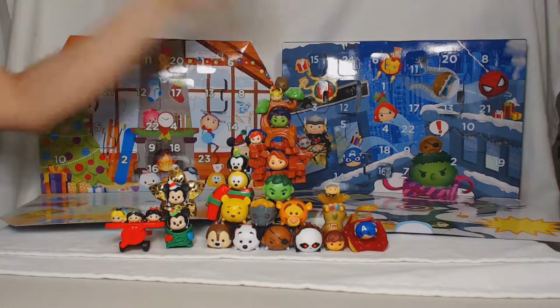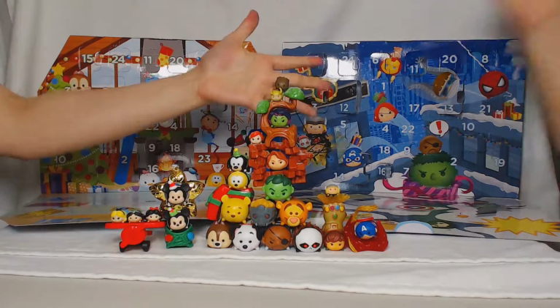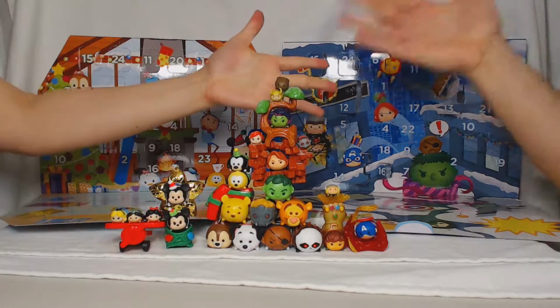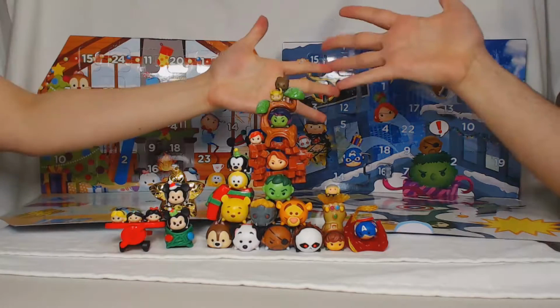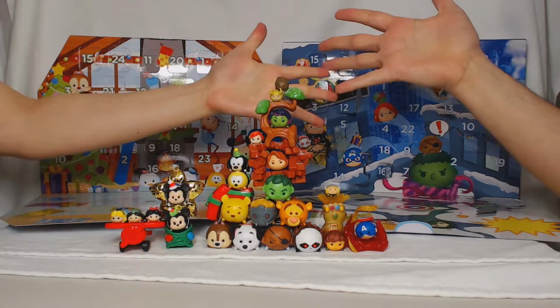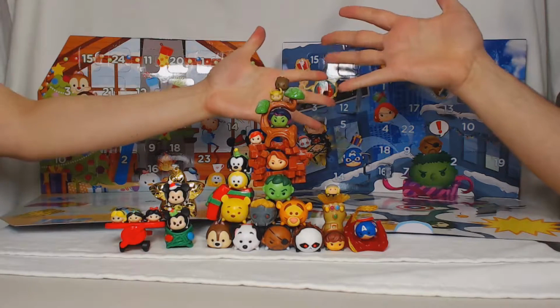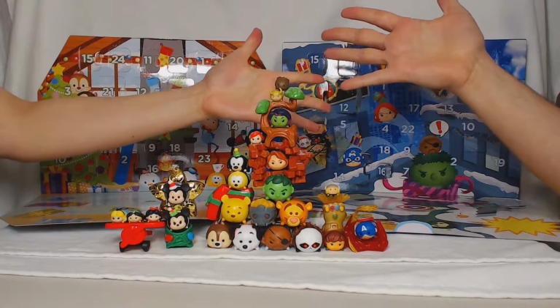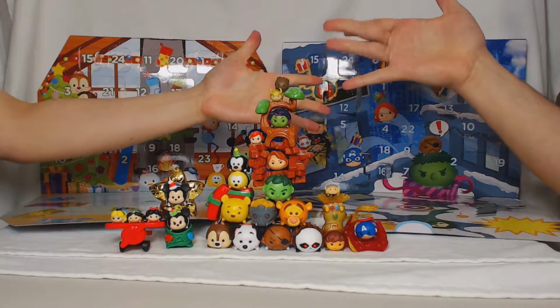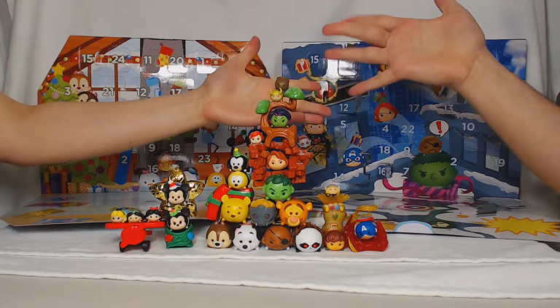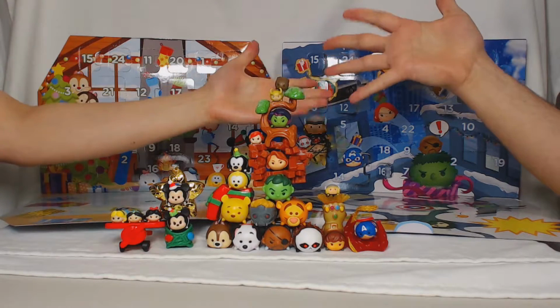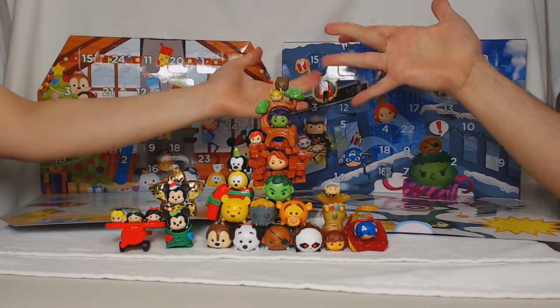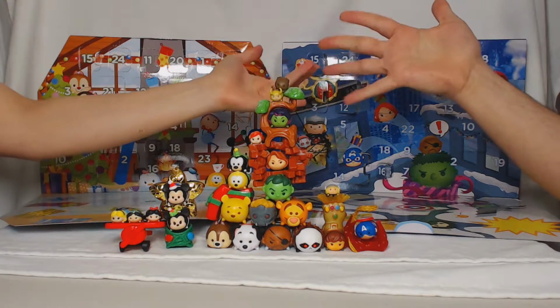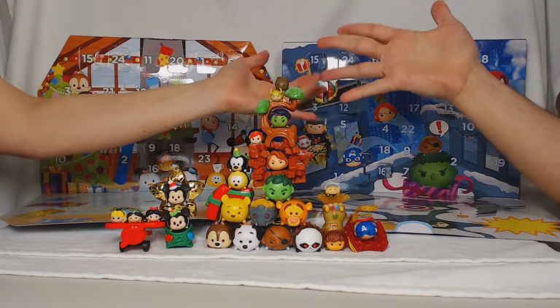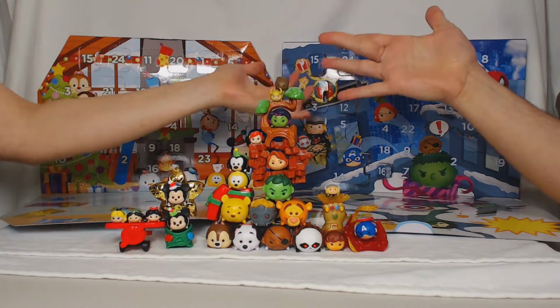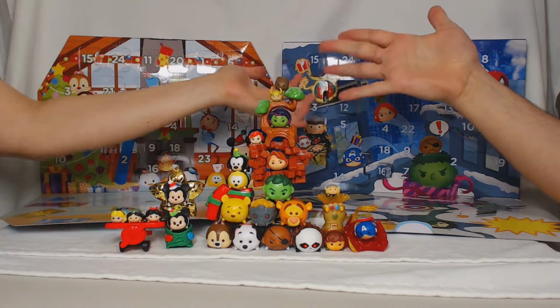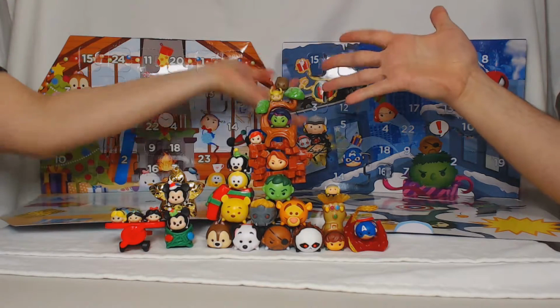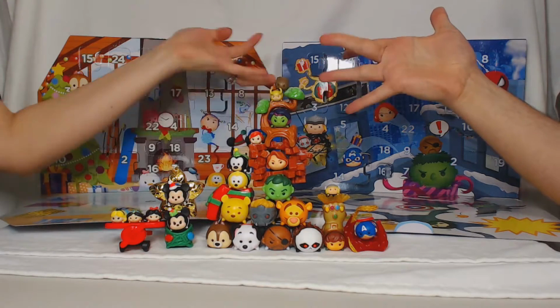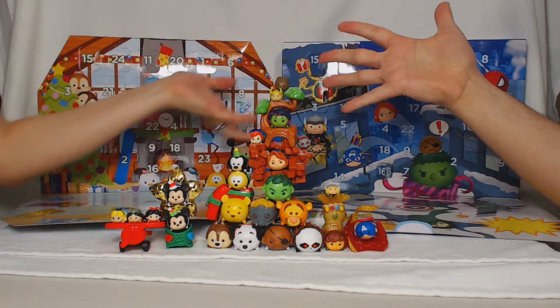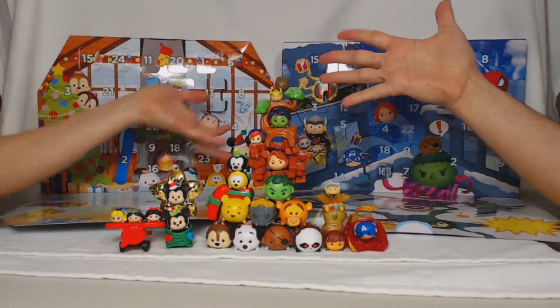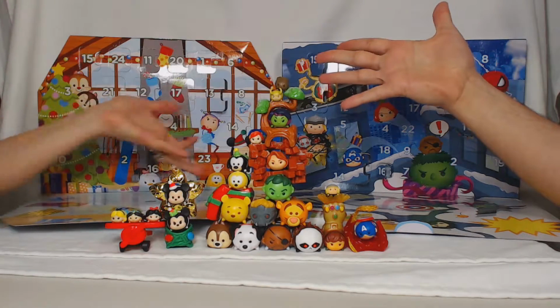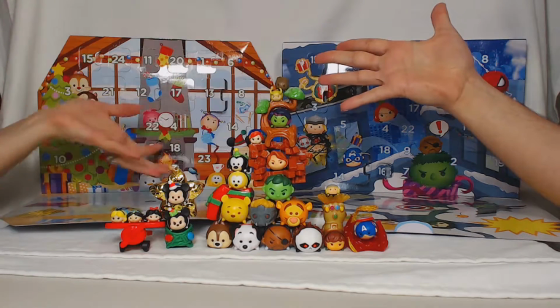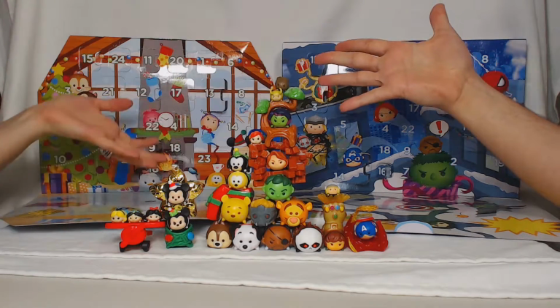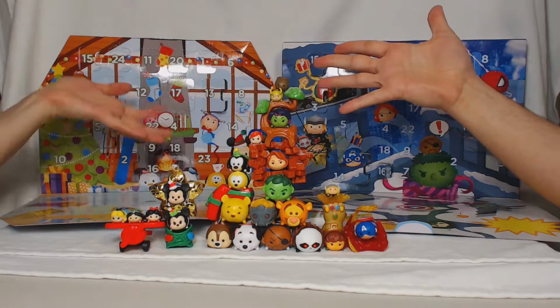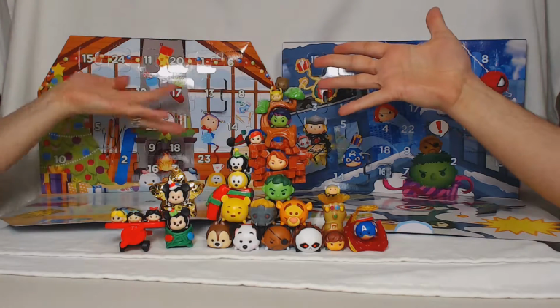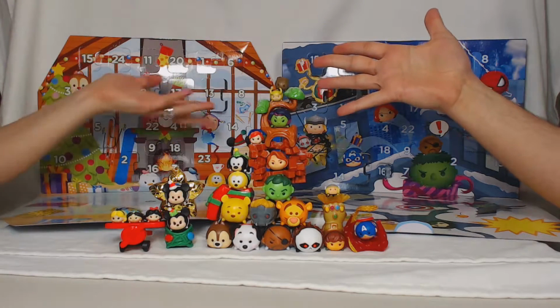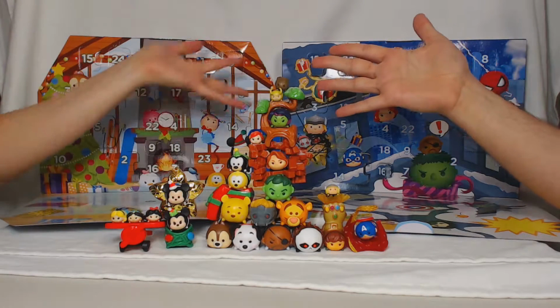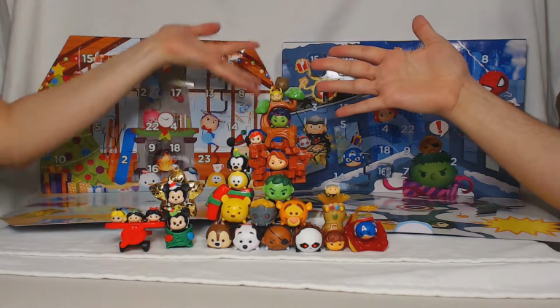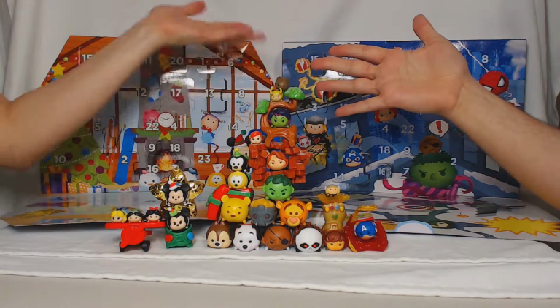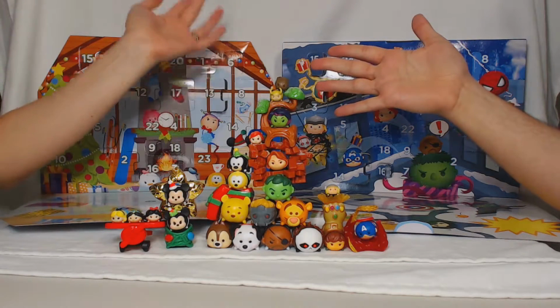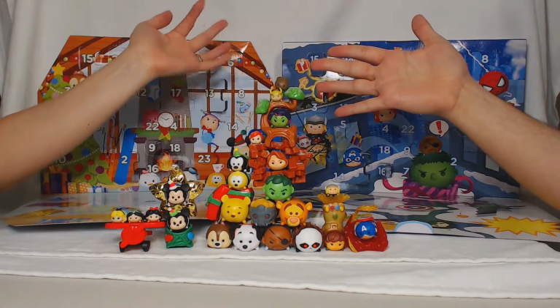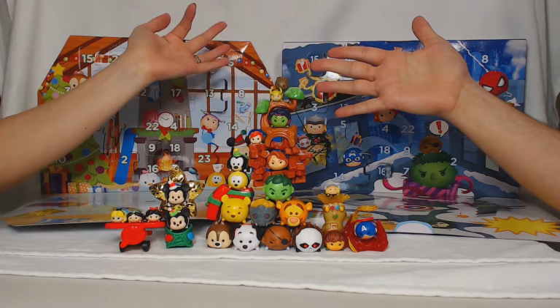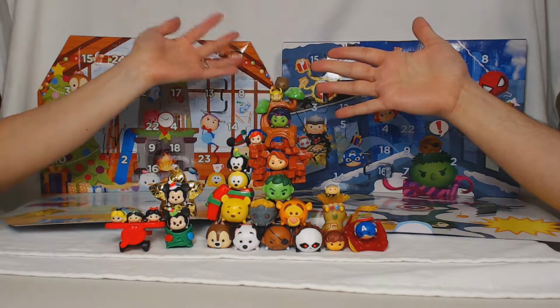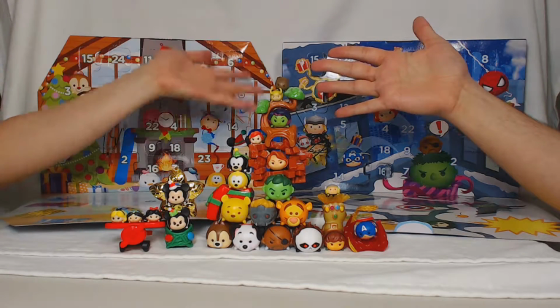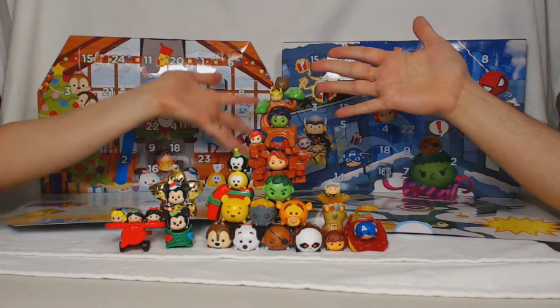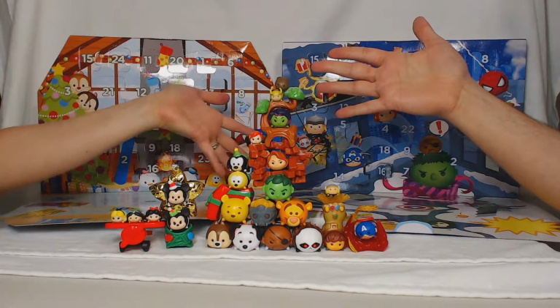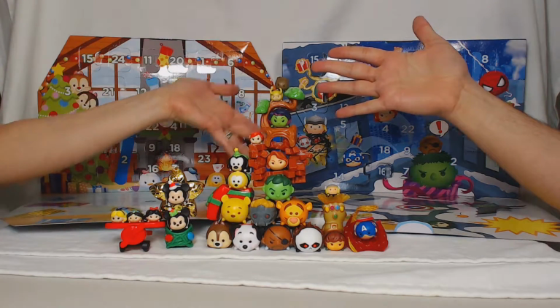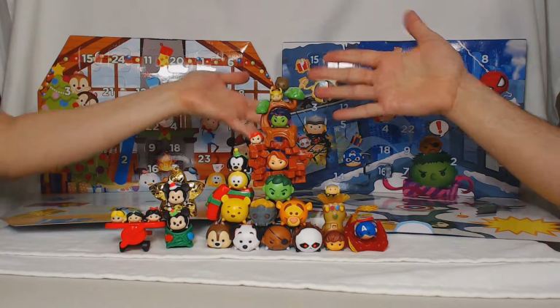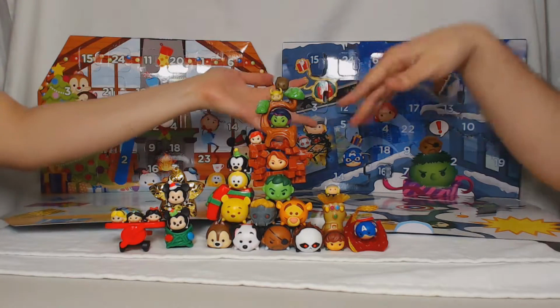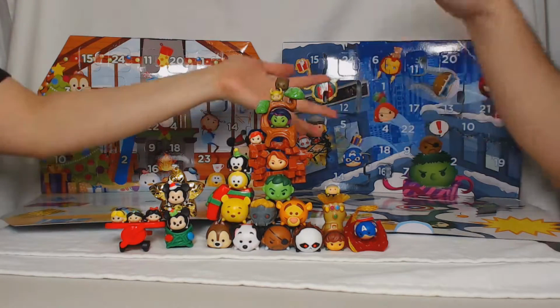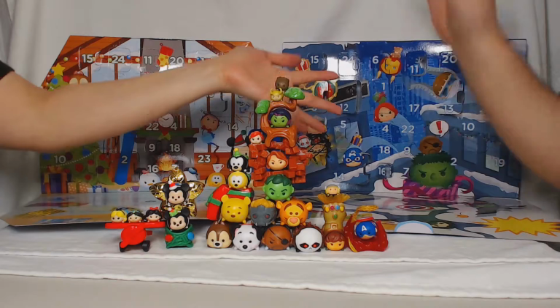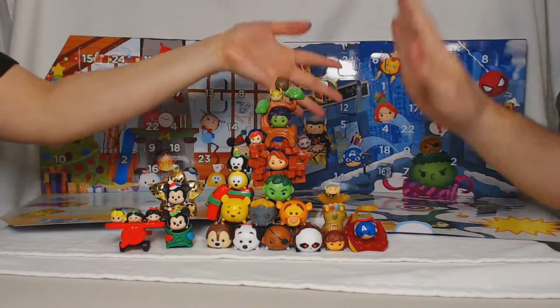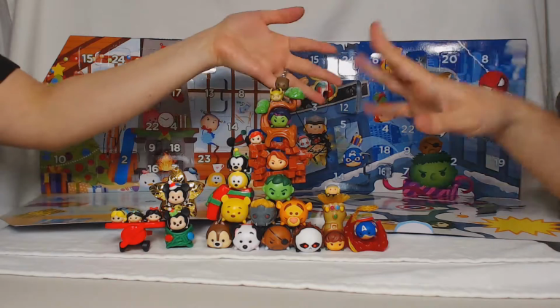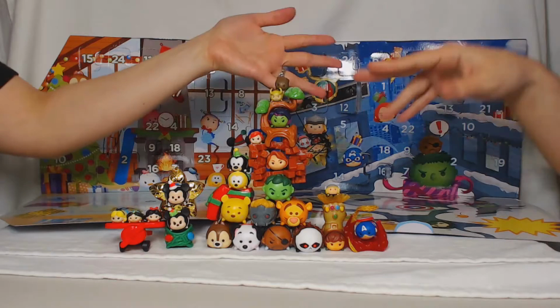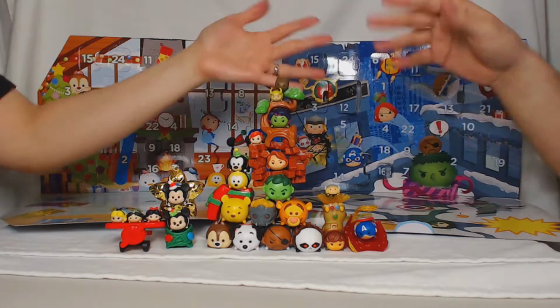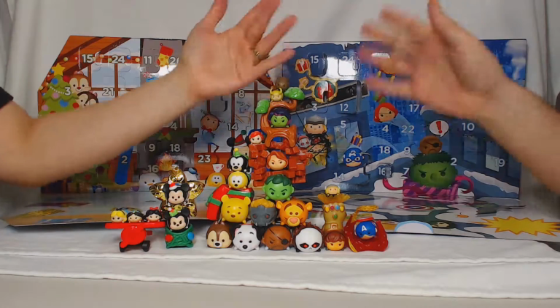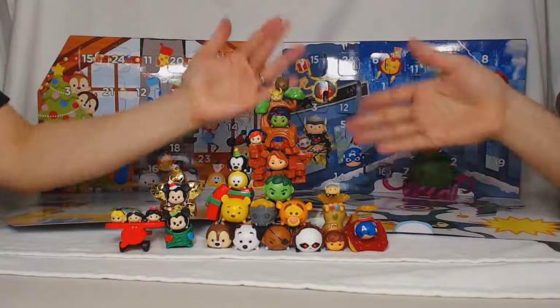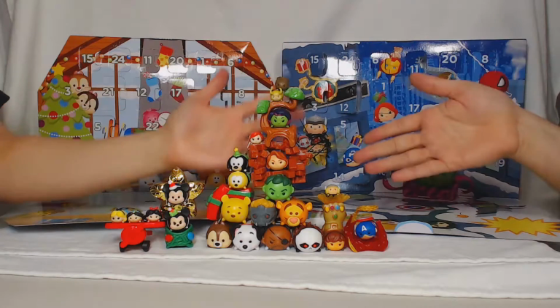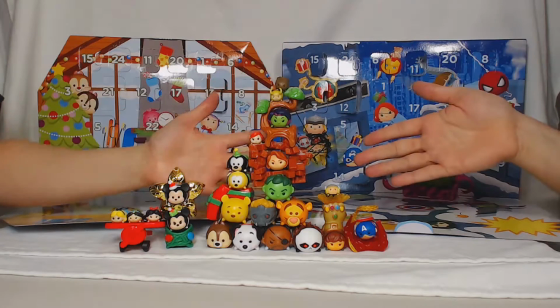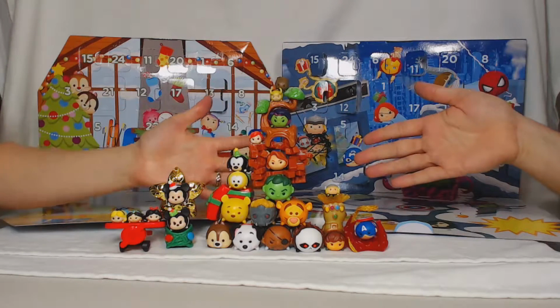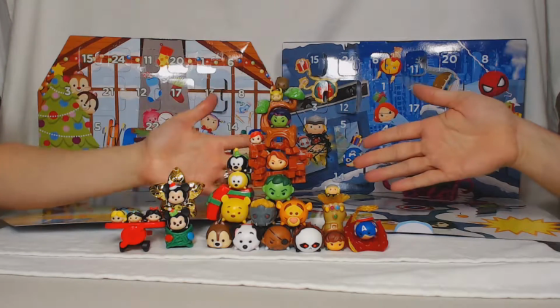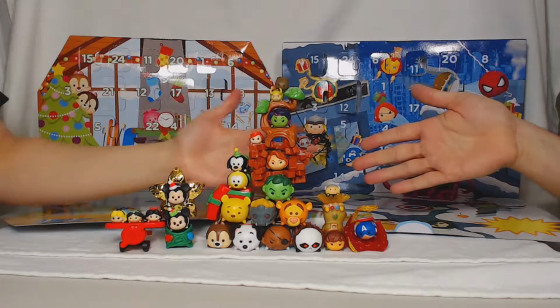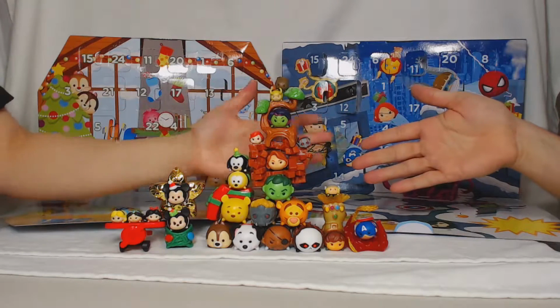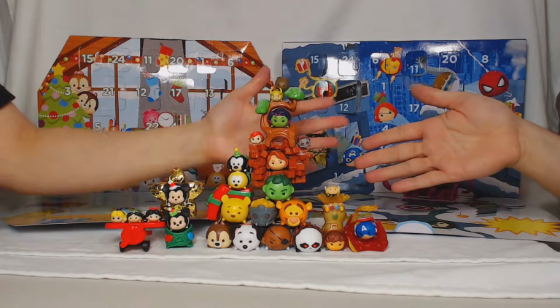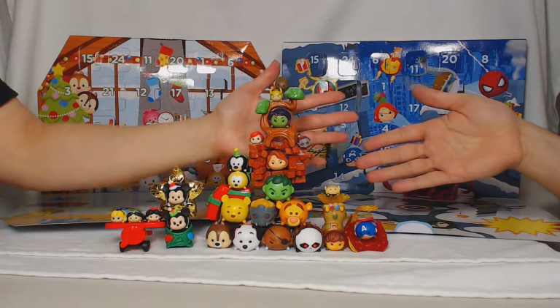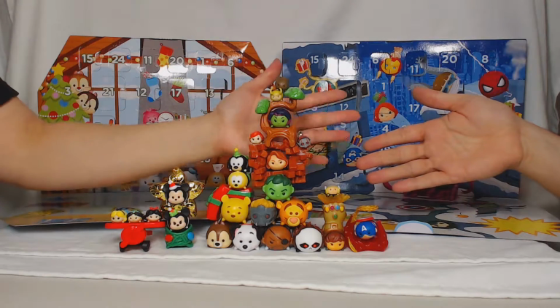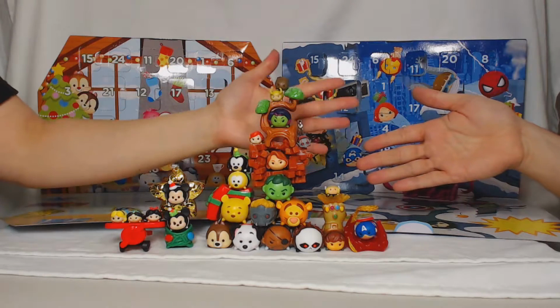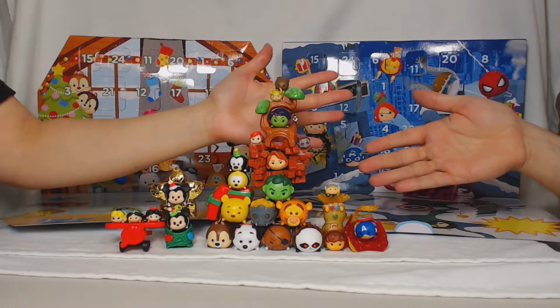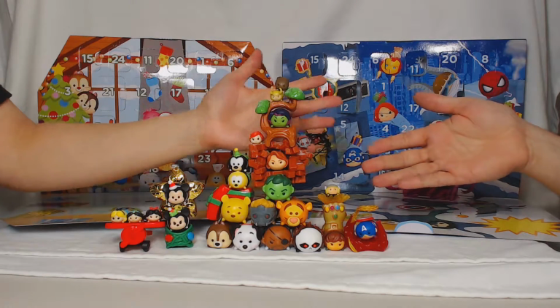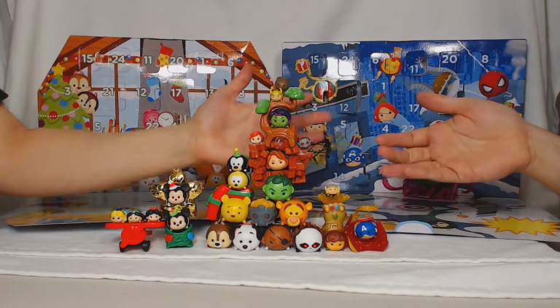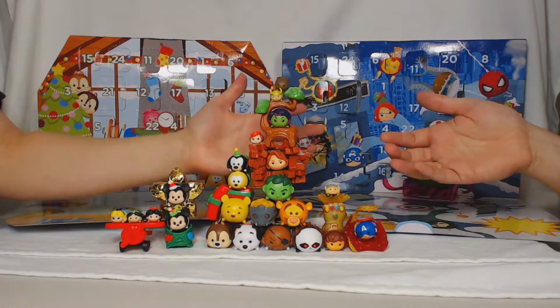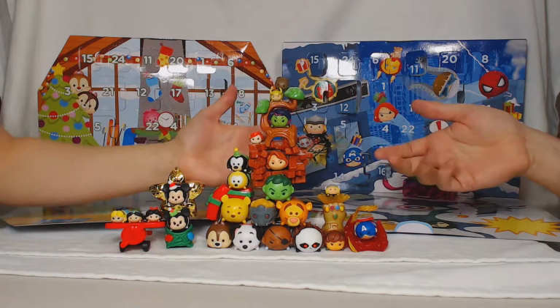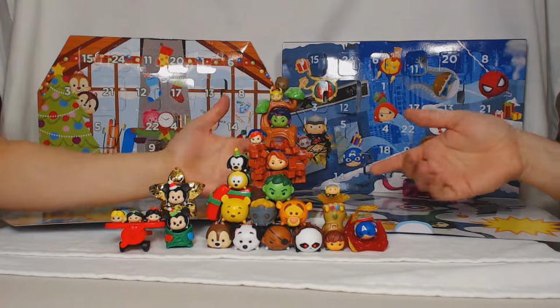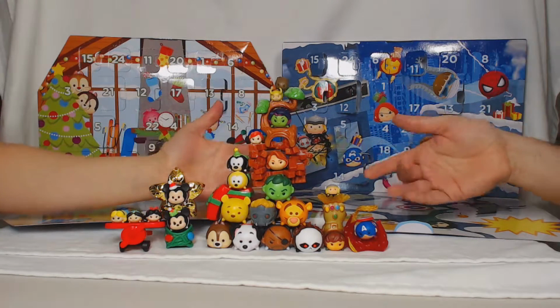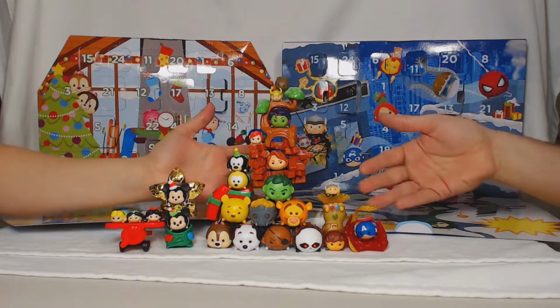Hey everybody and welcome back to the Tsum Tsum Advent Calendar! And look at this amazing stack we have!